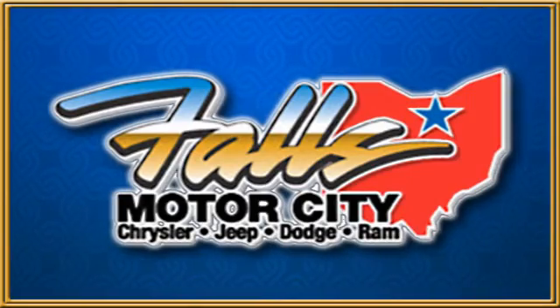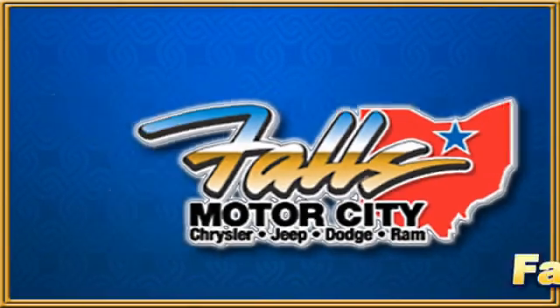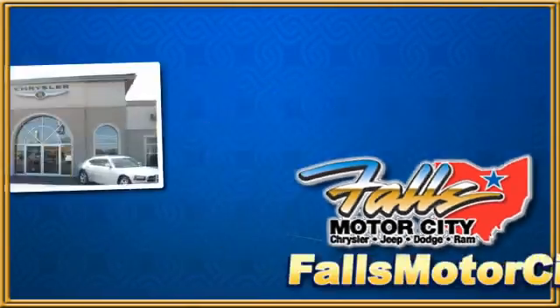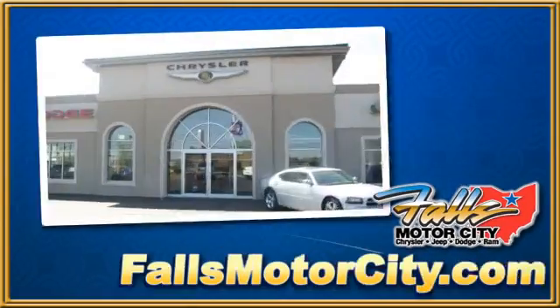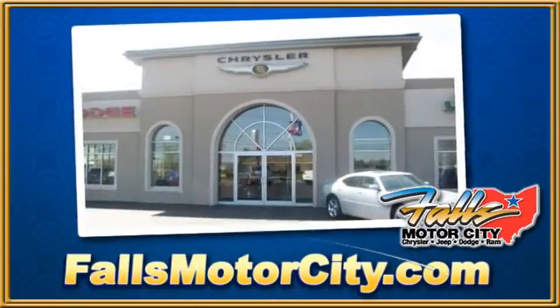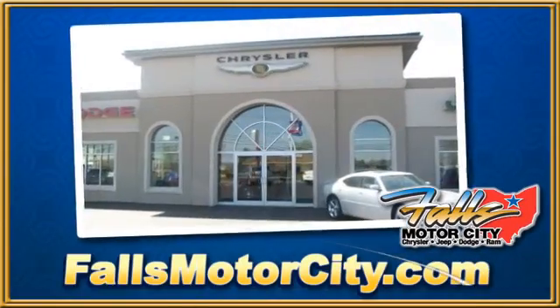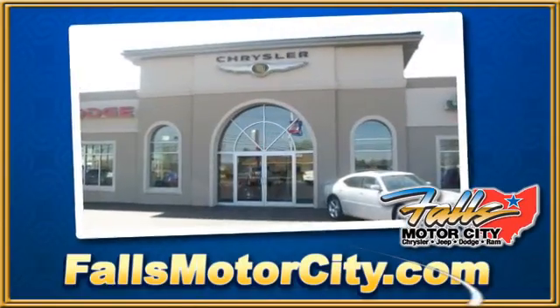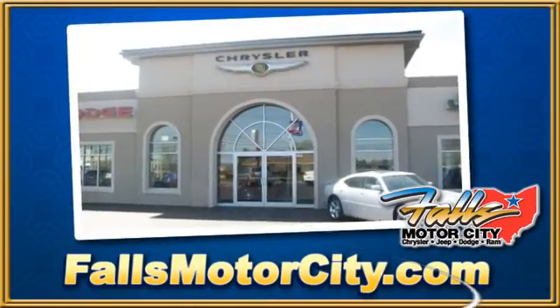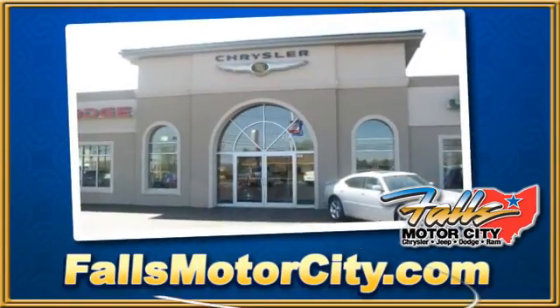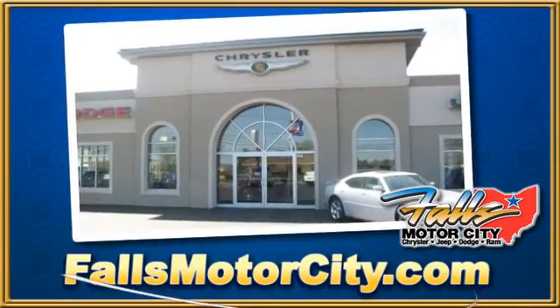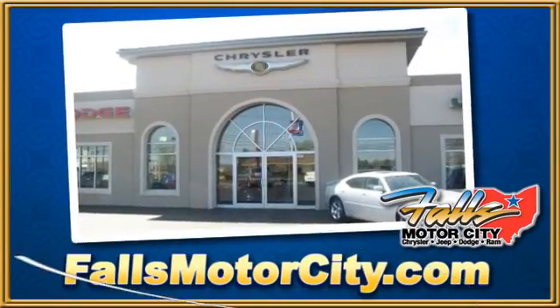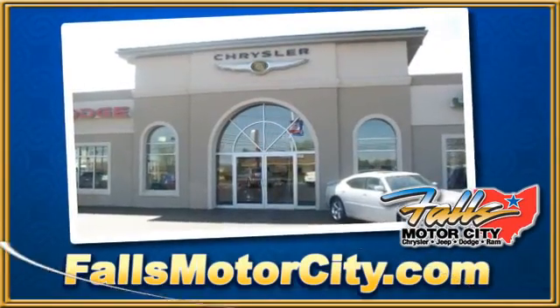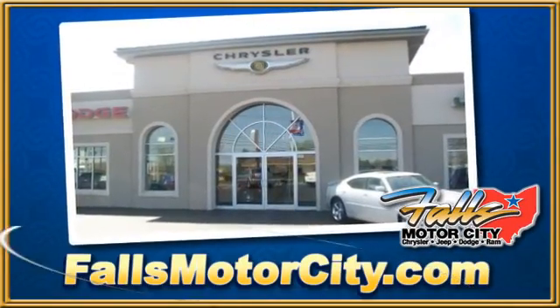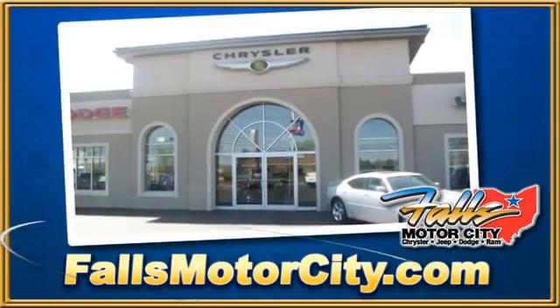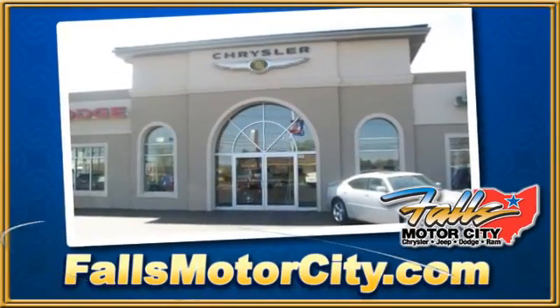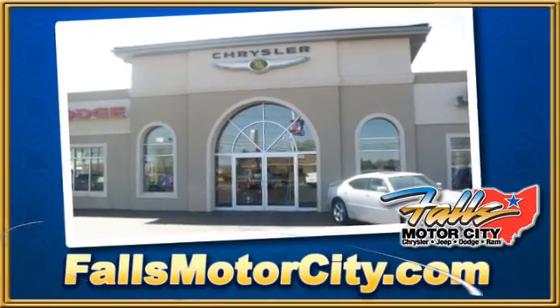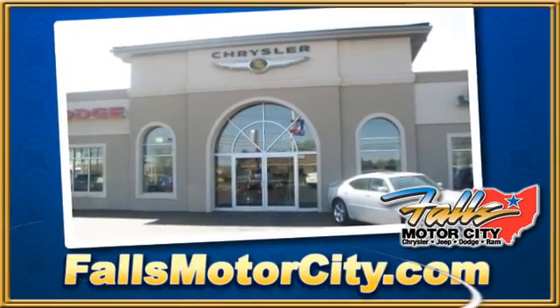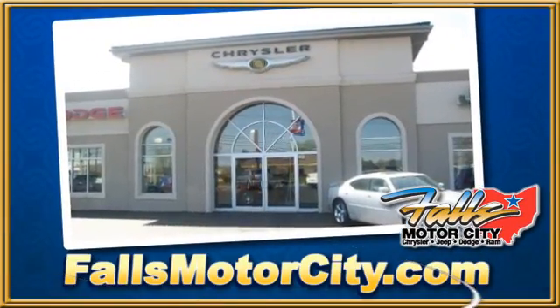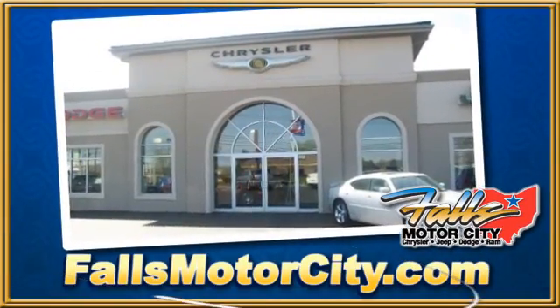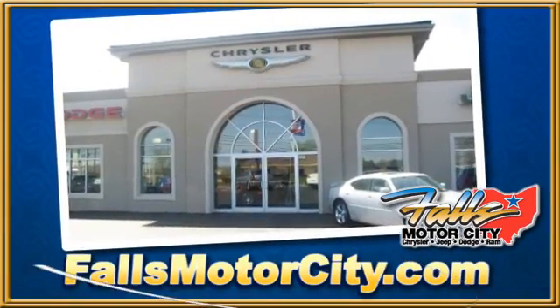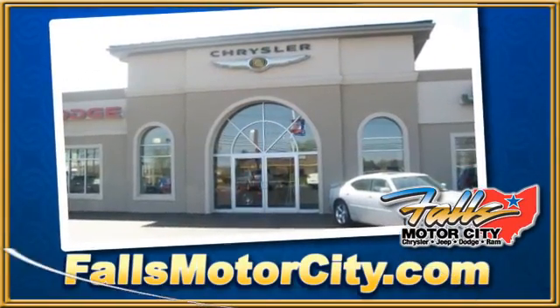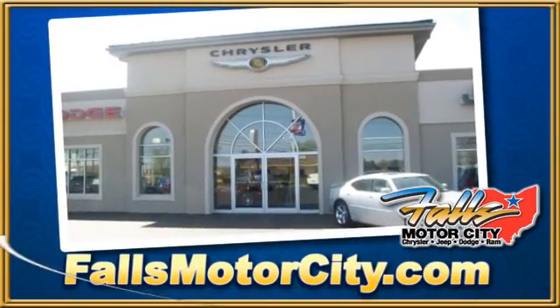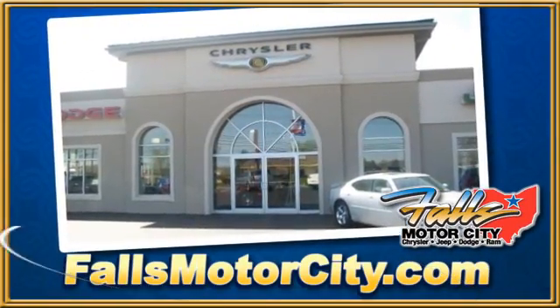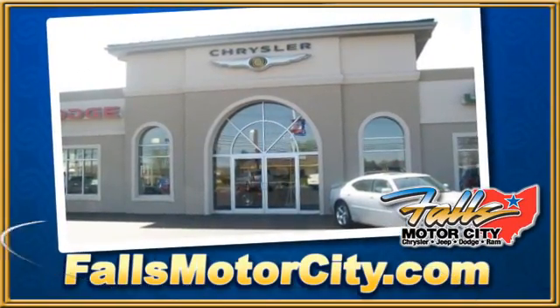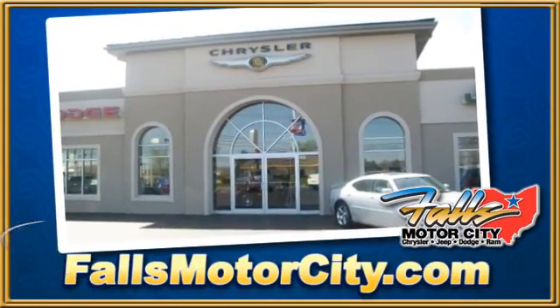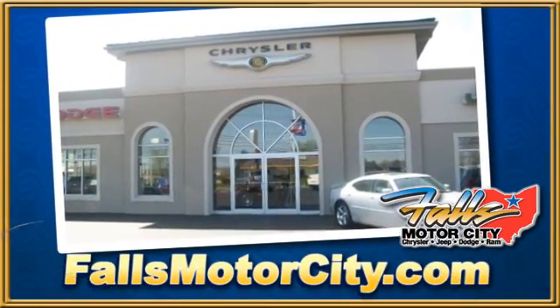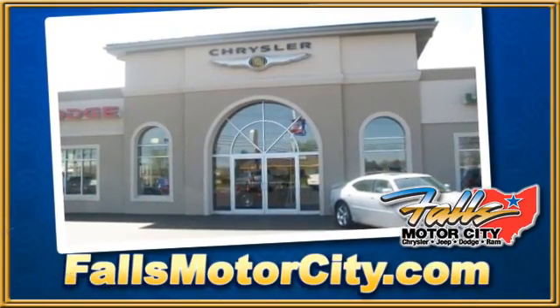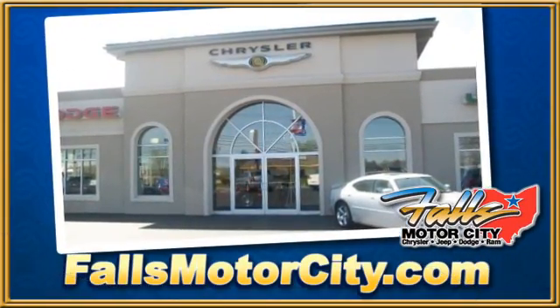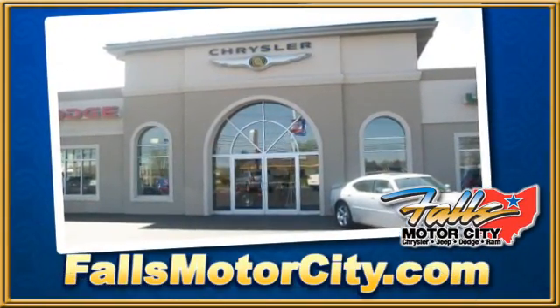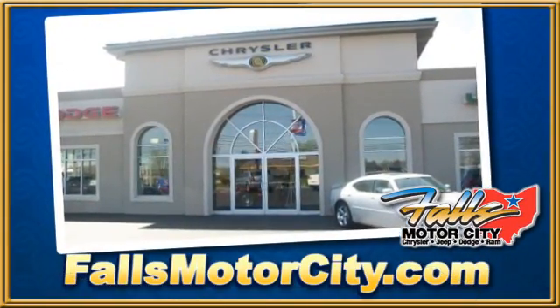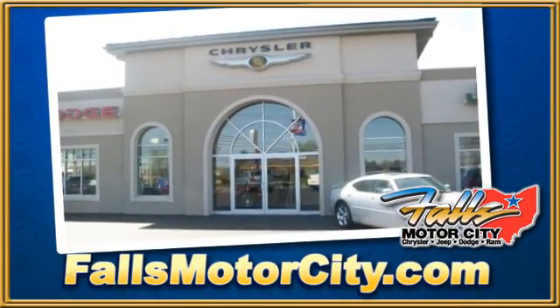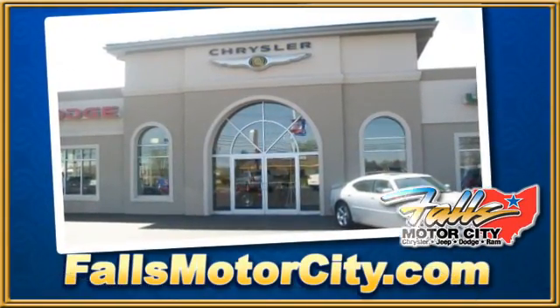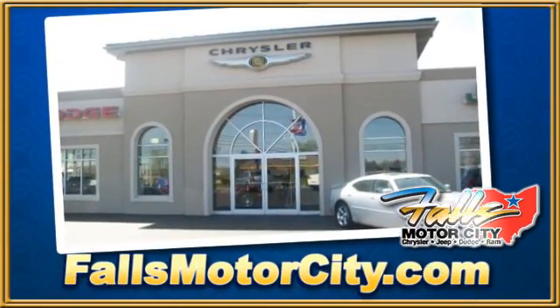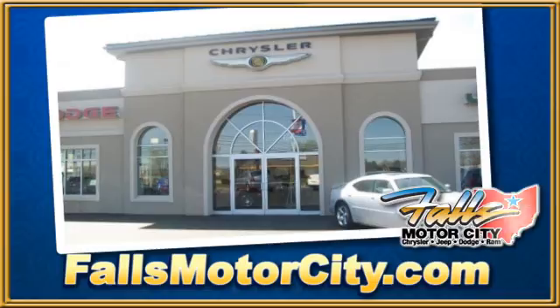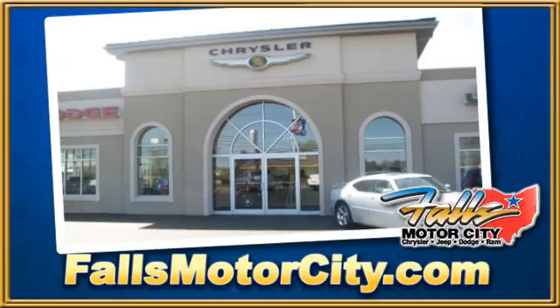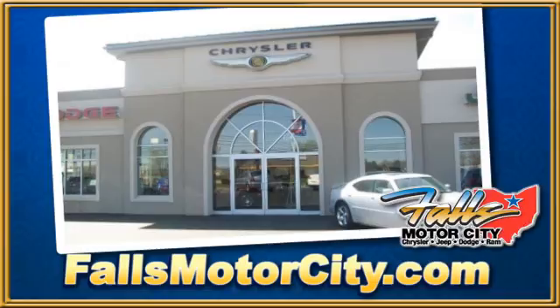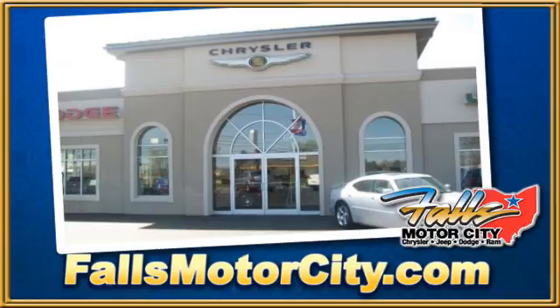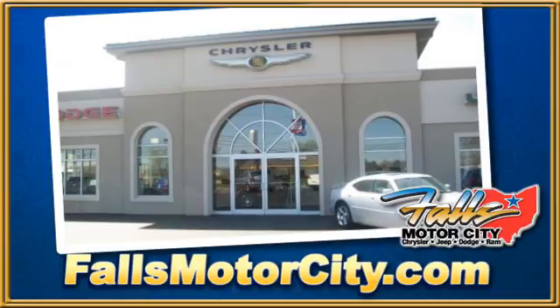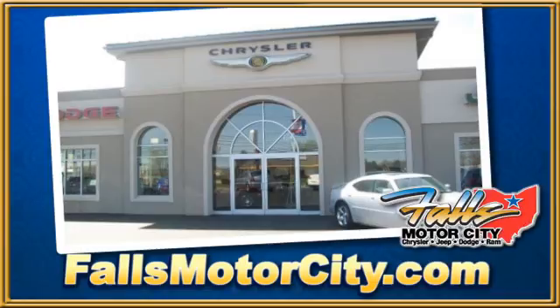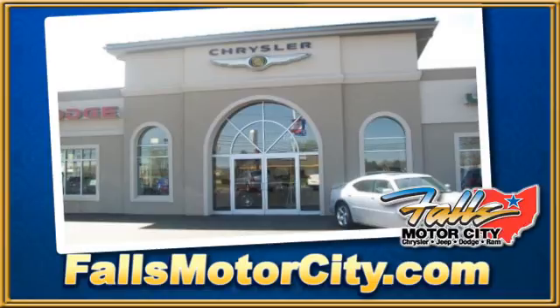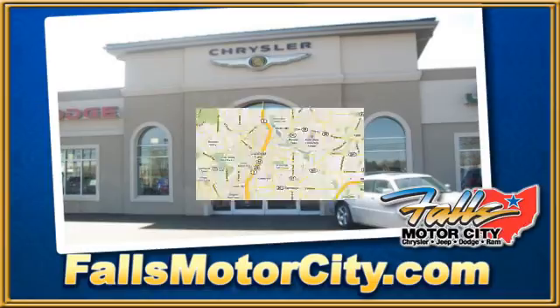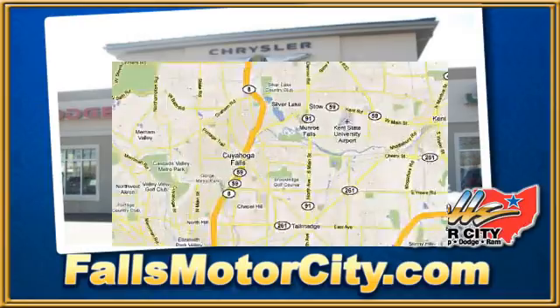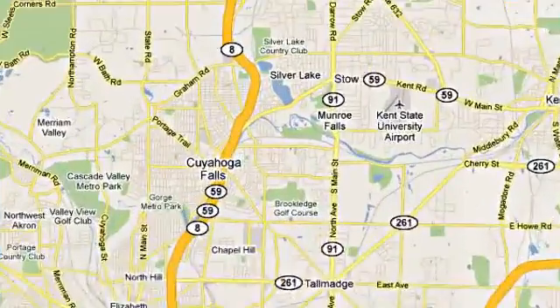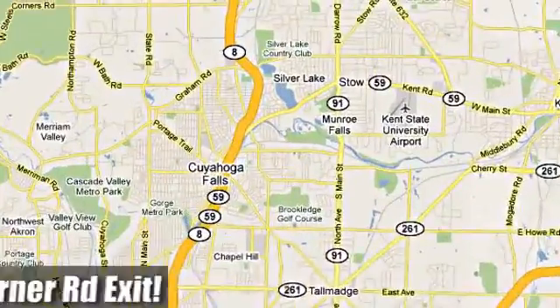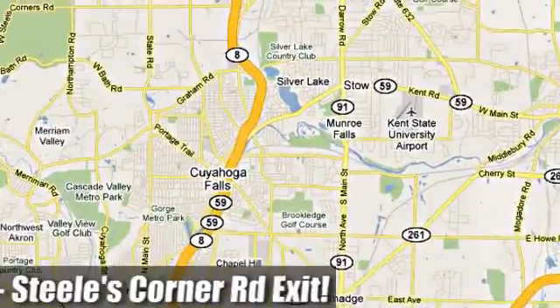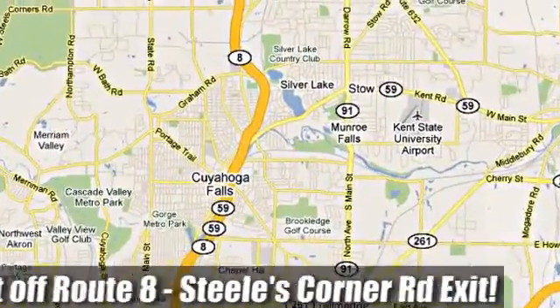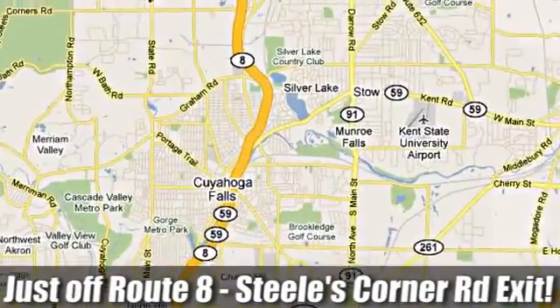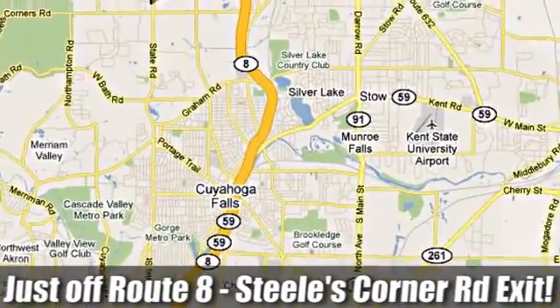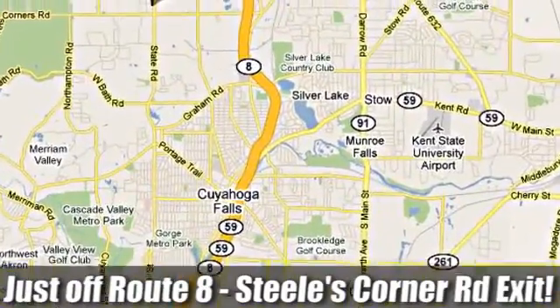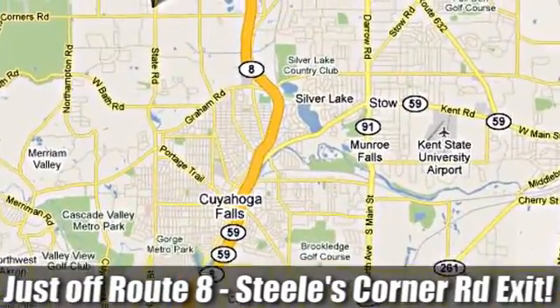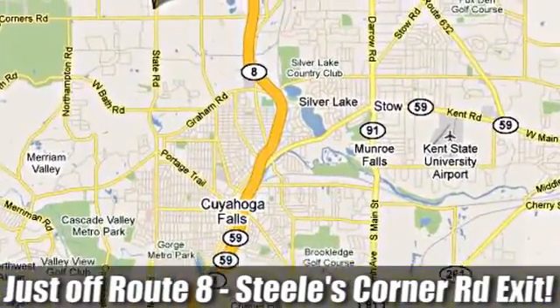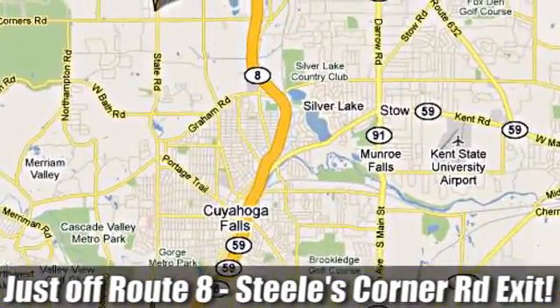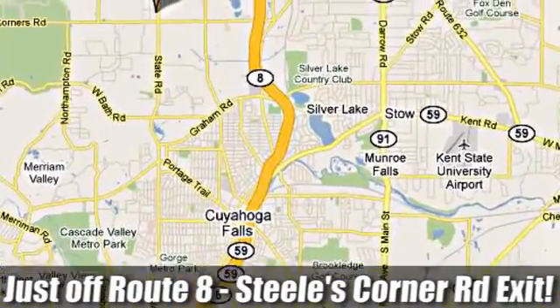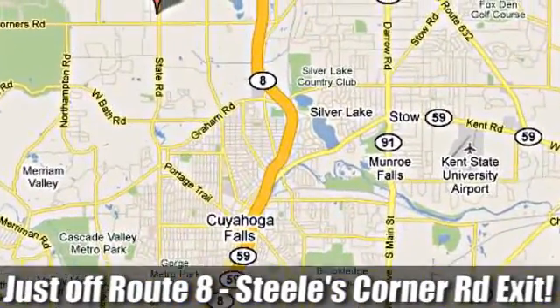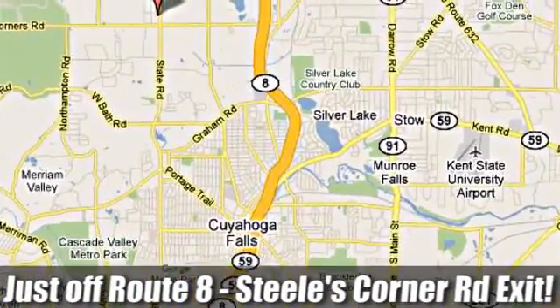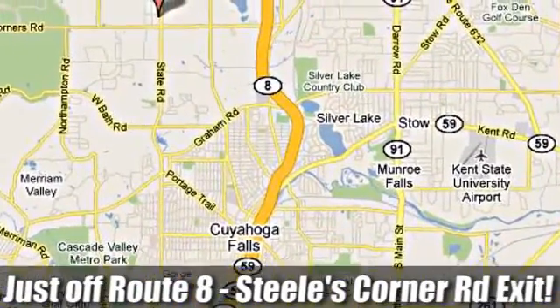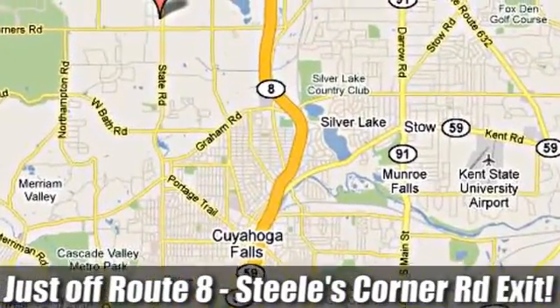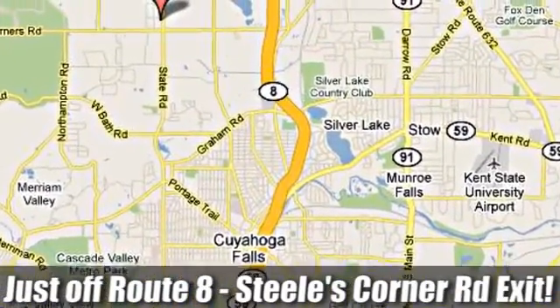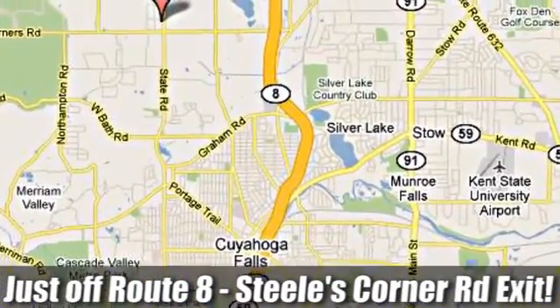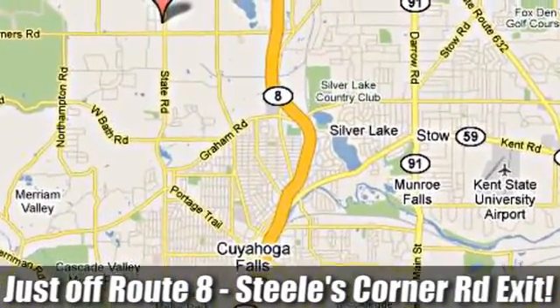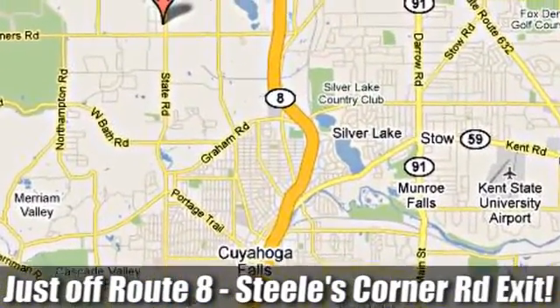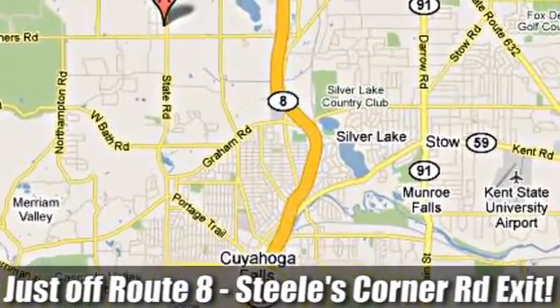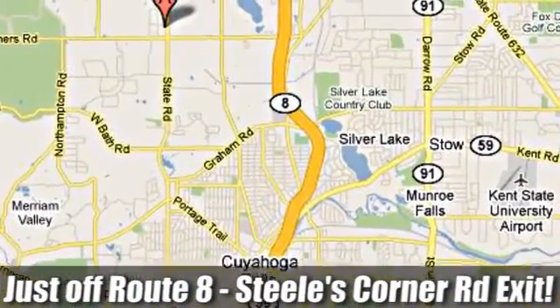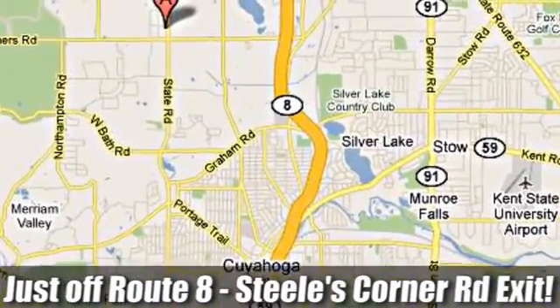We're located at 4100 State Road in Cuyahoga Falls, Ohio, just off Route 8 at the Steeles Corner Road exit.